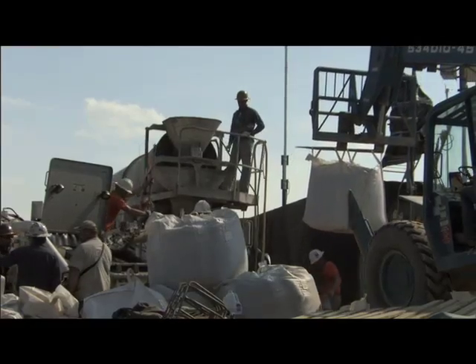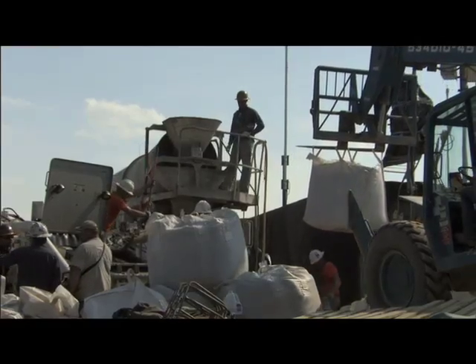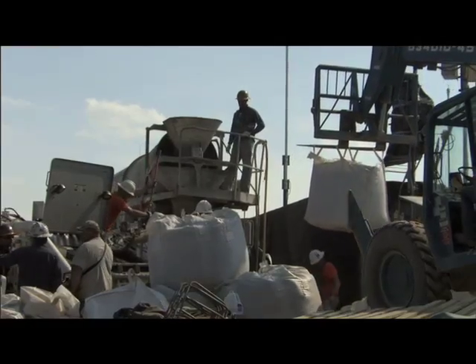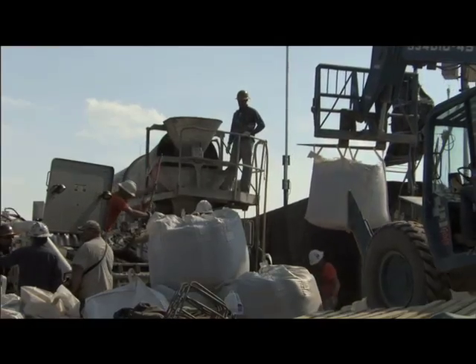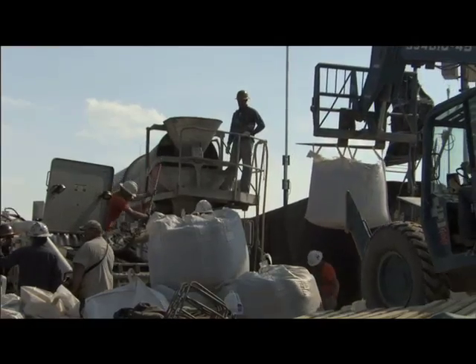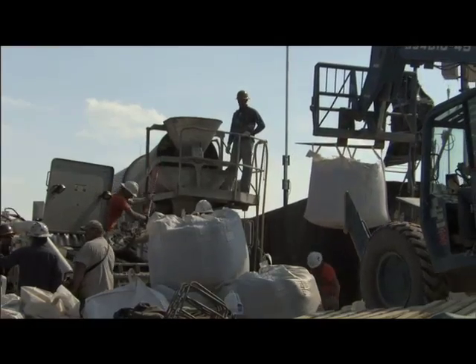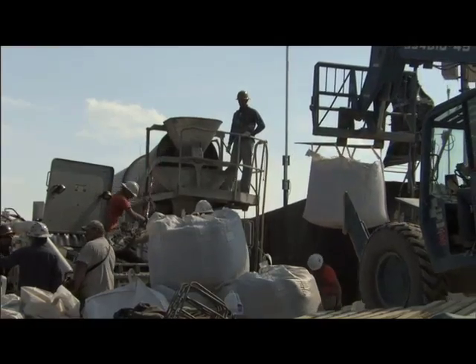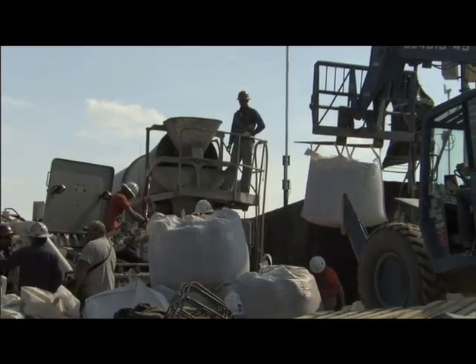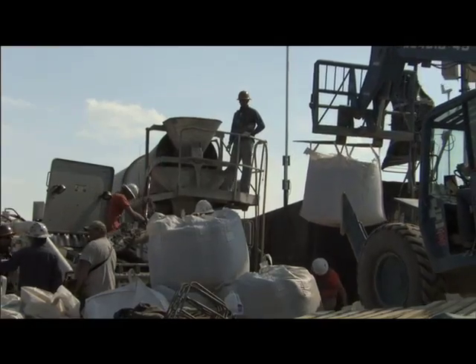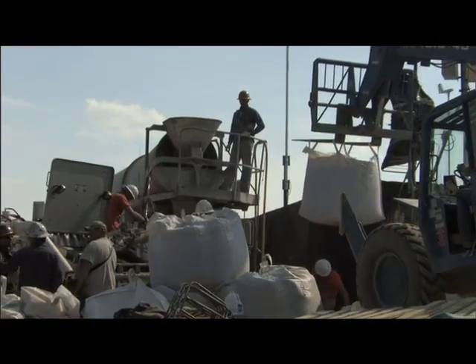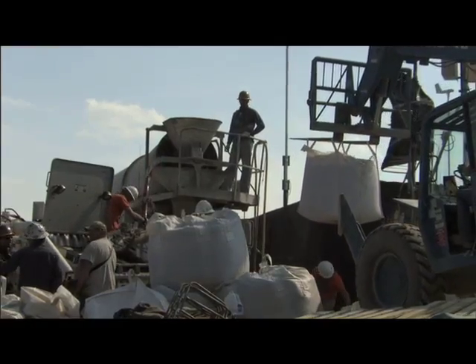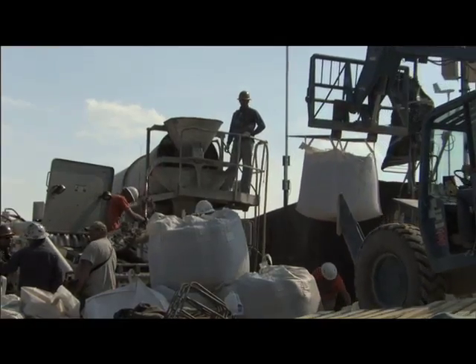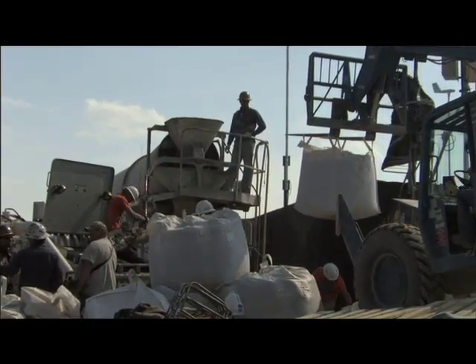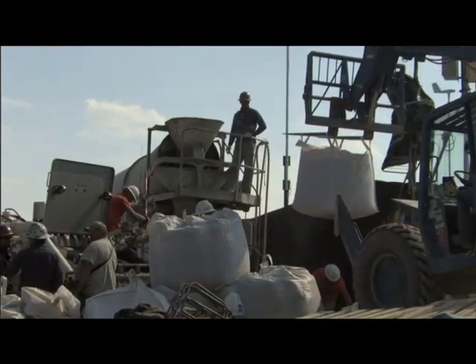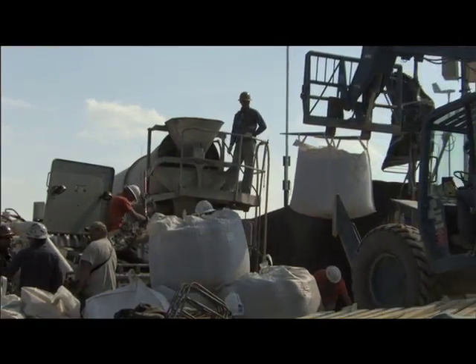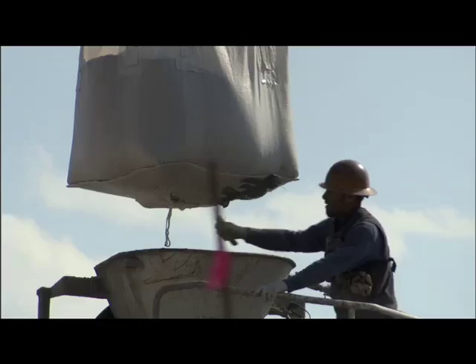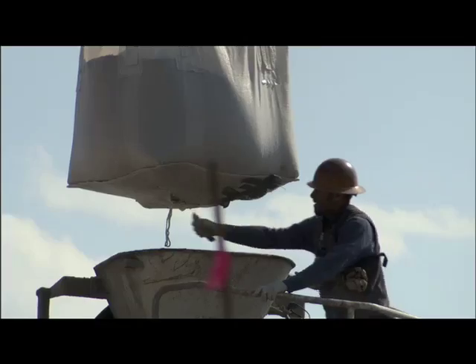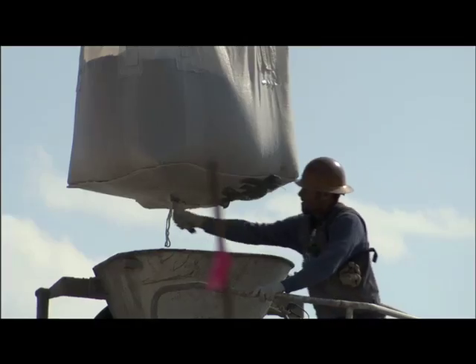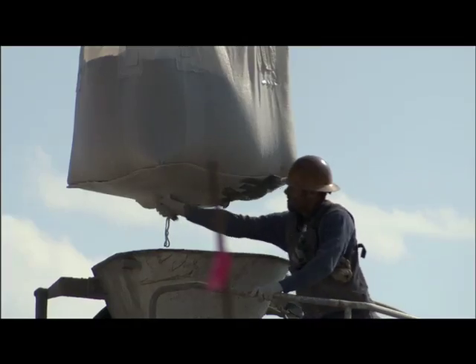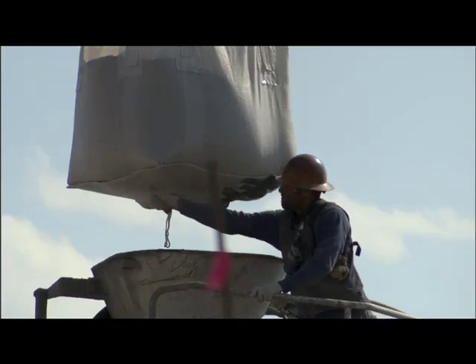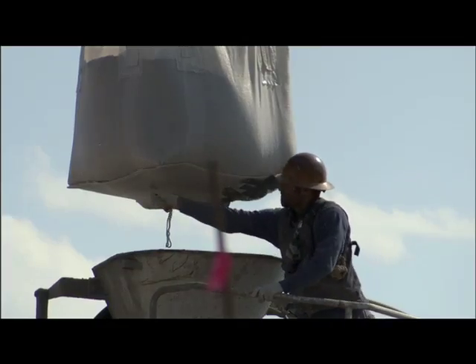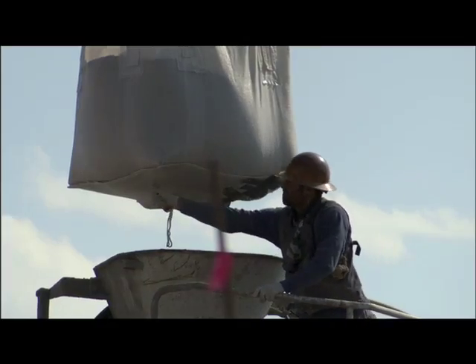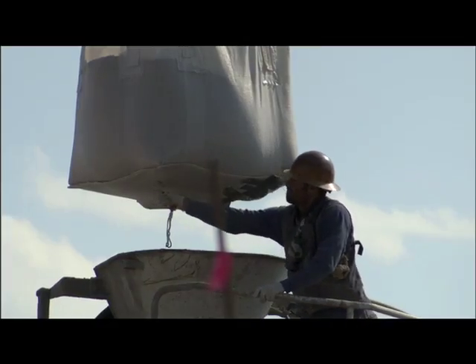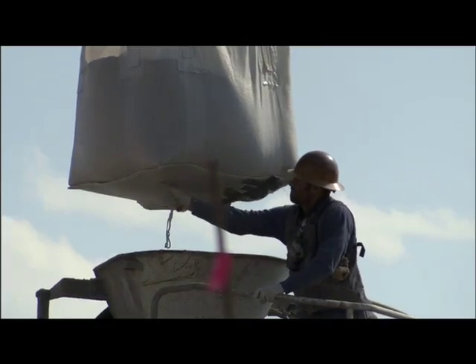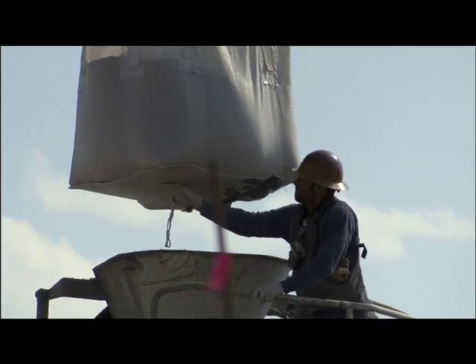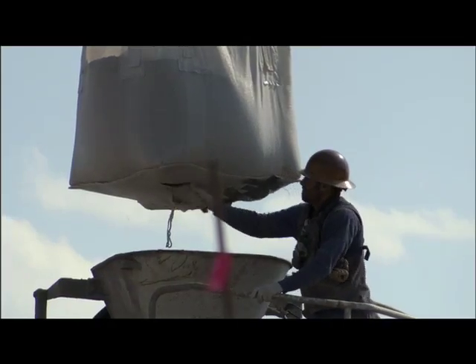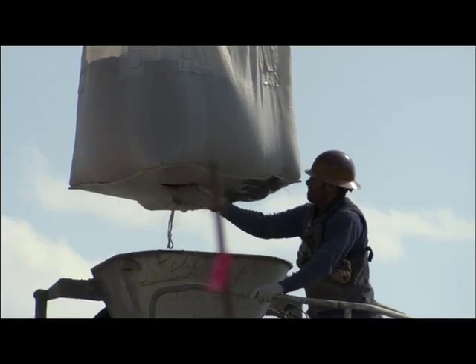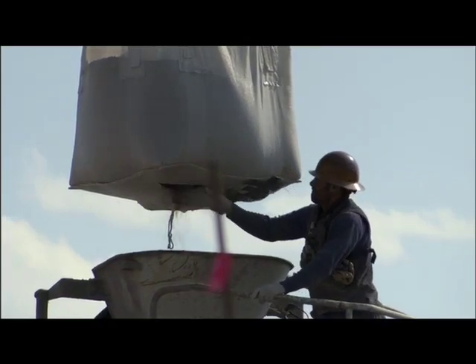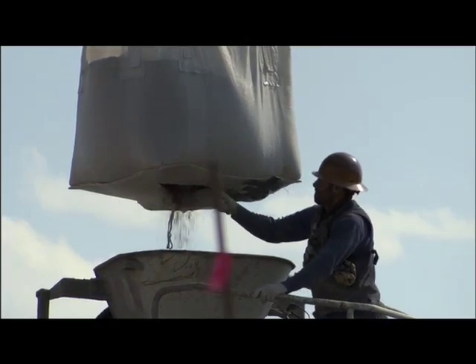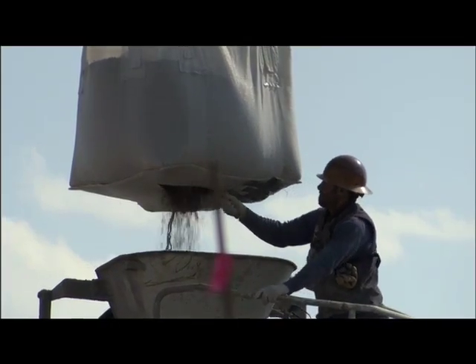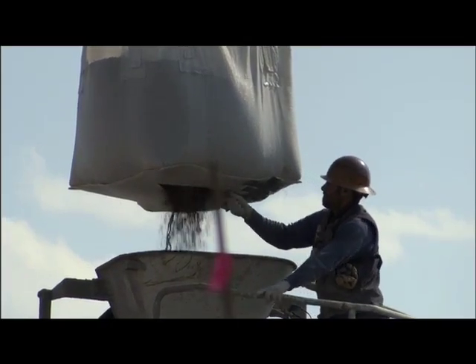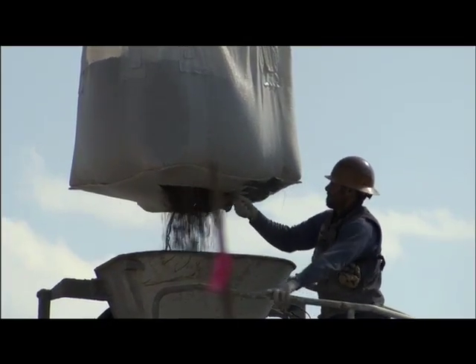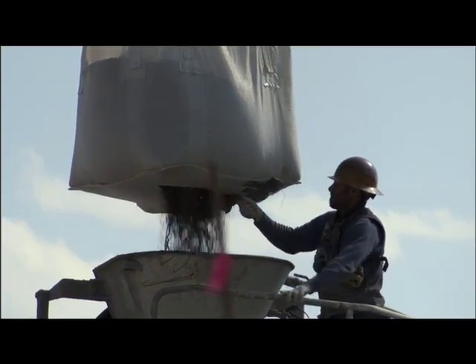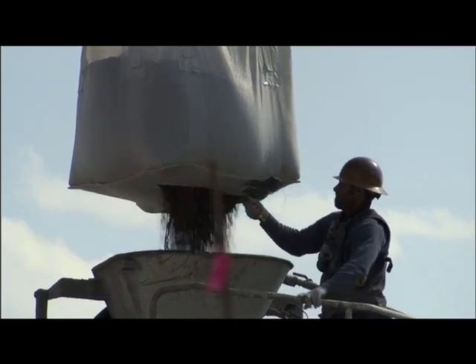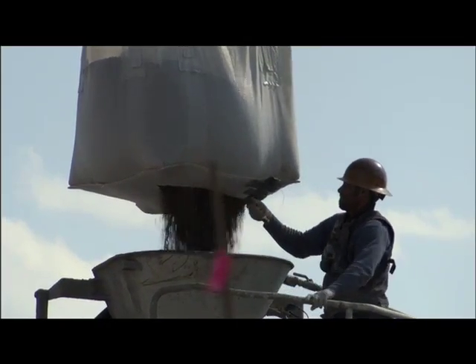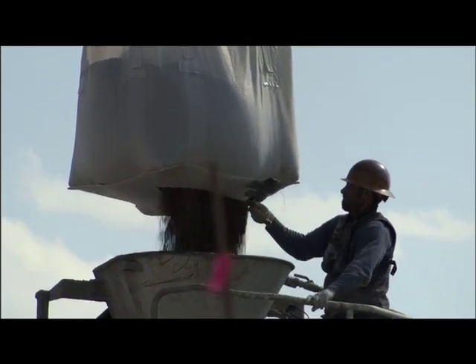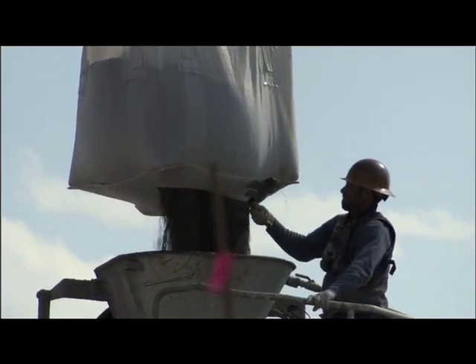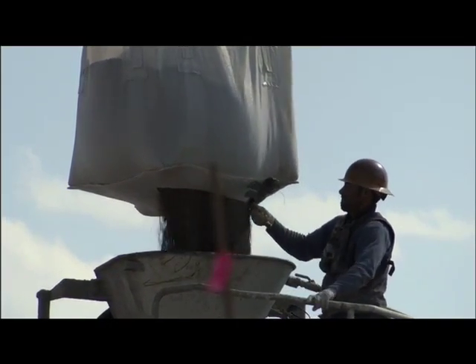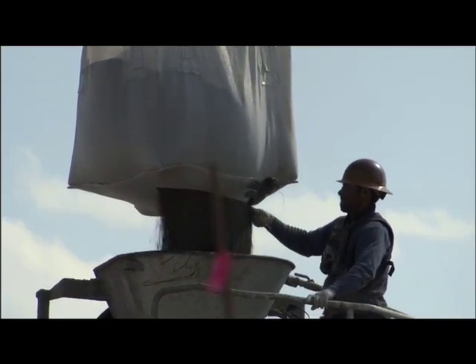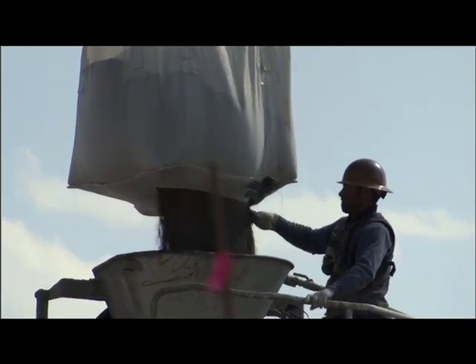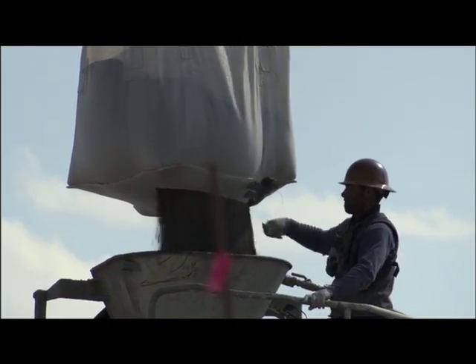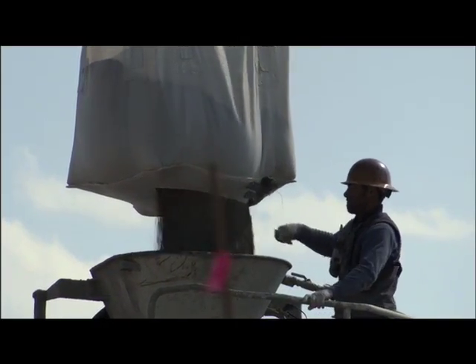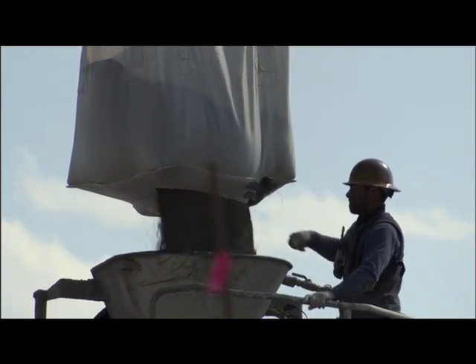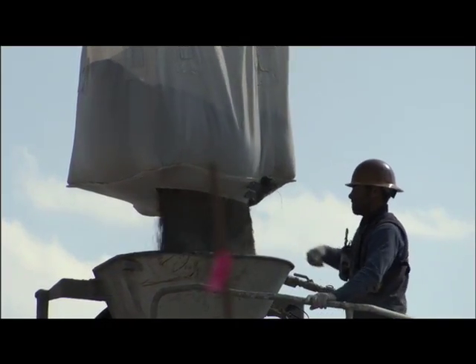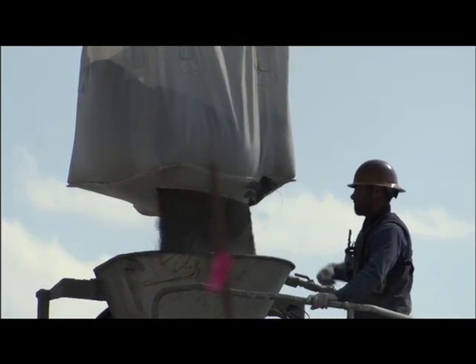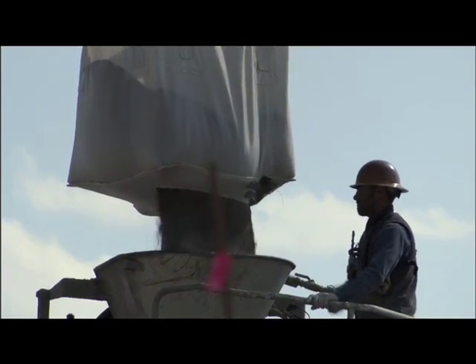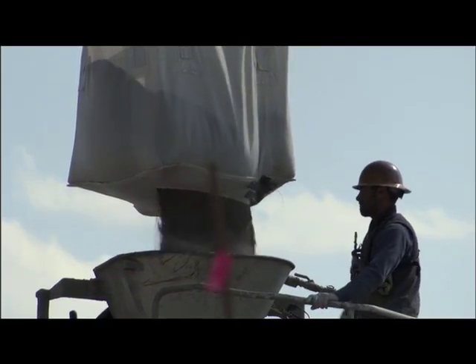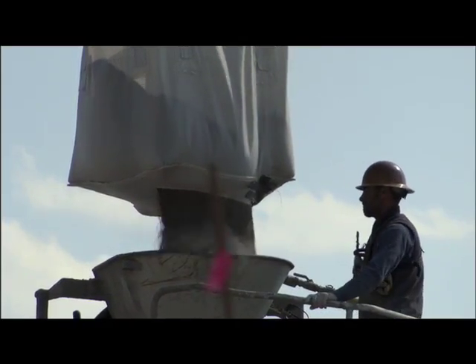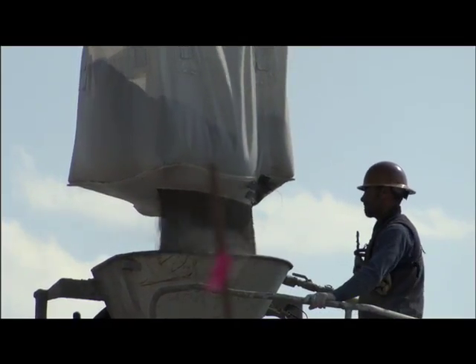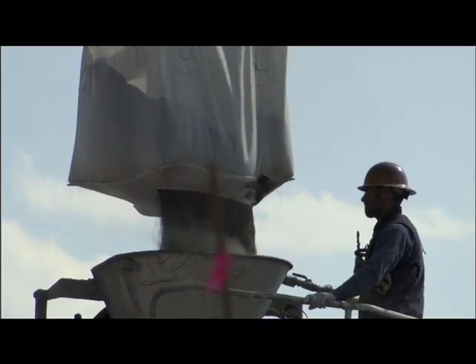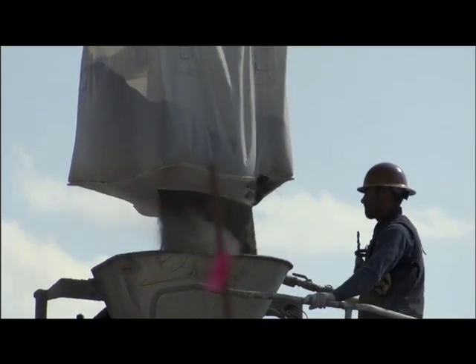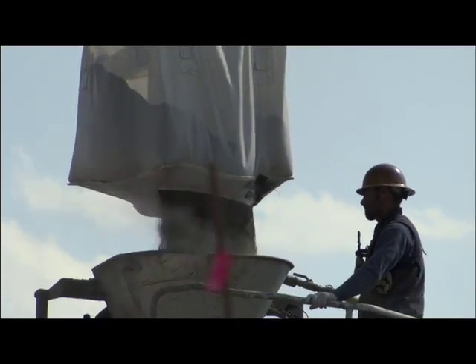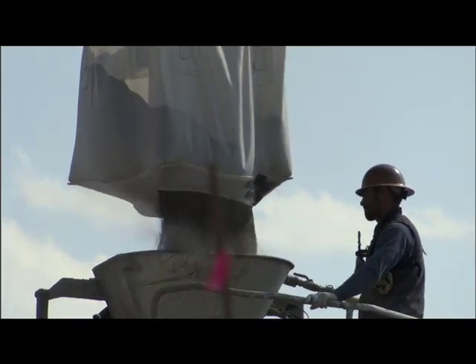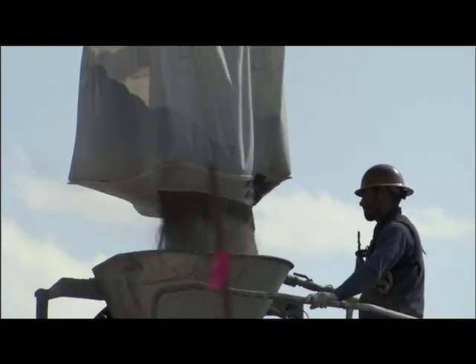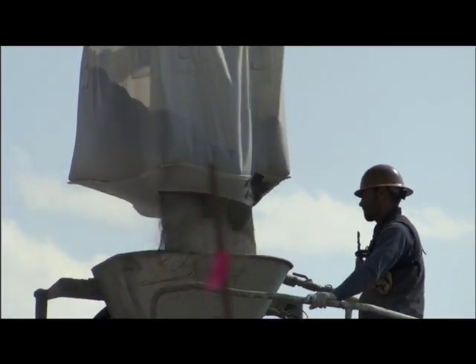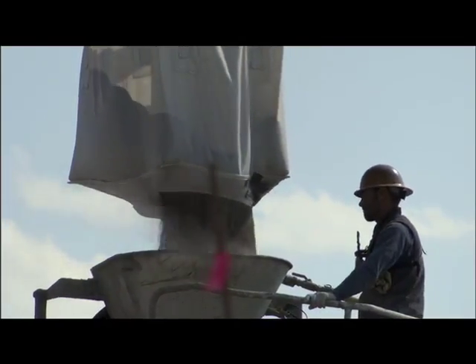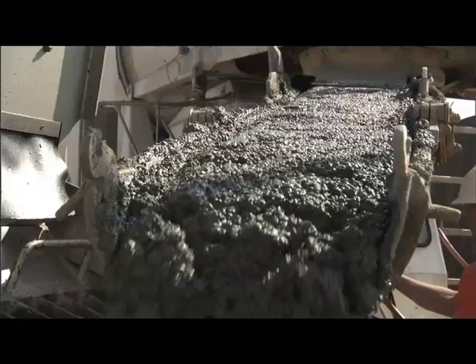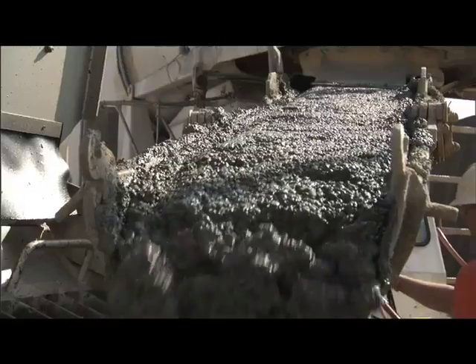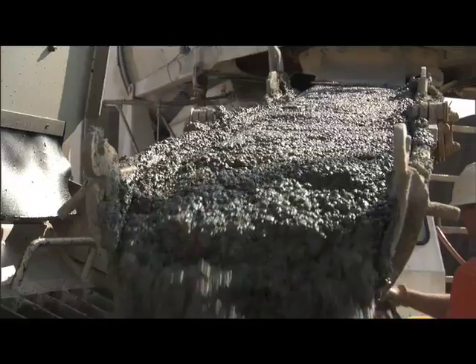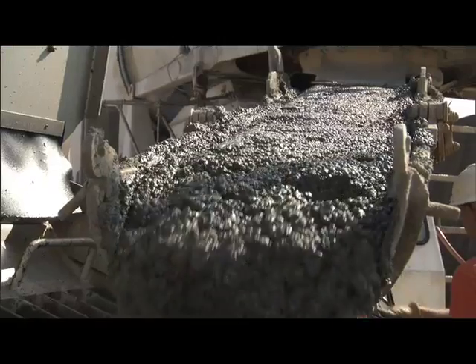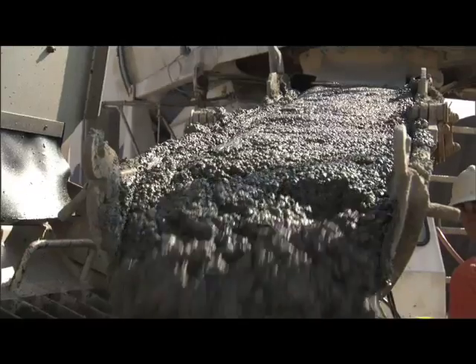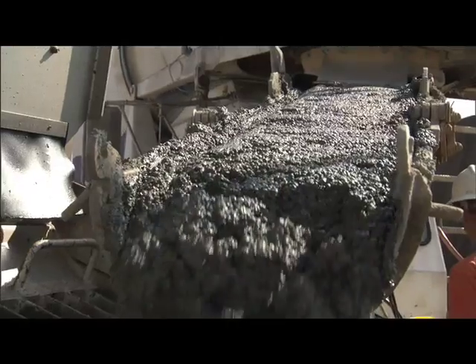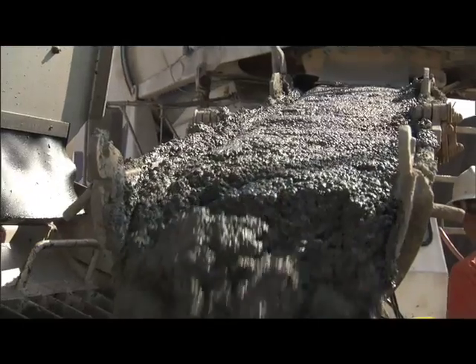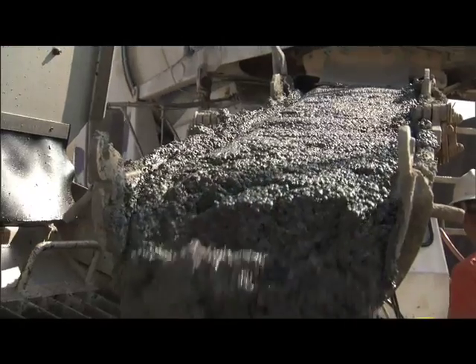With the counterweight, the bollards, and the few spot footings up here on top of the hill, there's just under 500 yards of concrete.